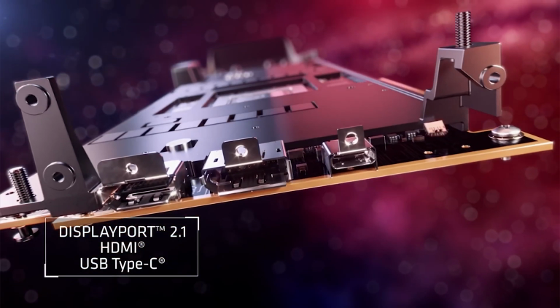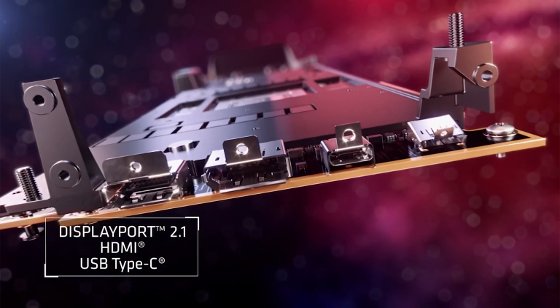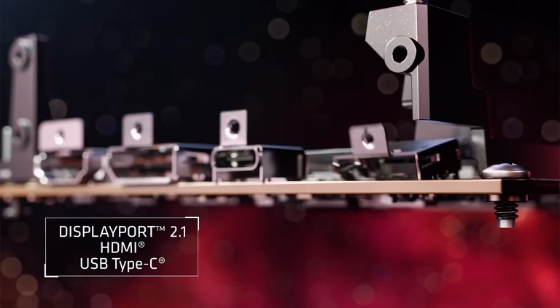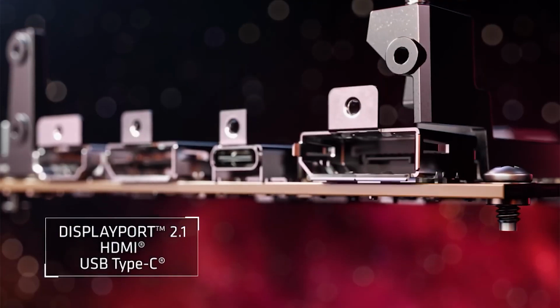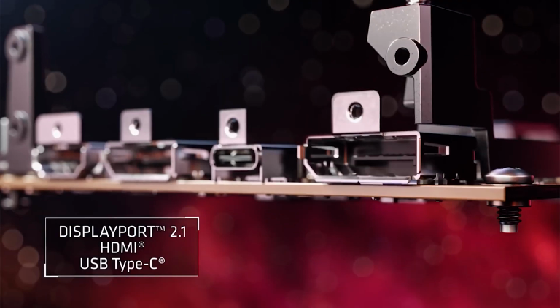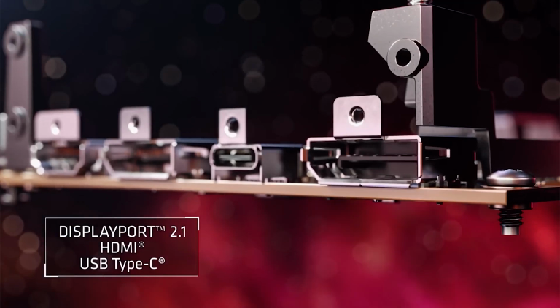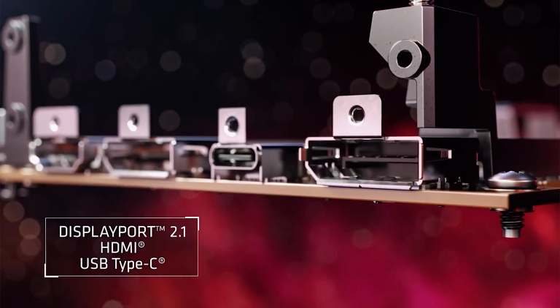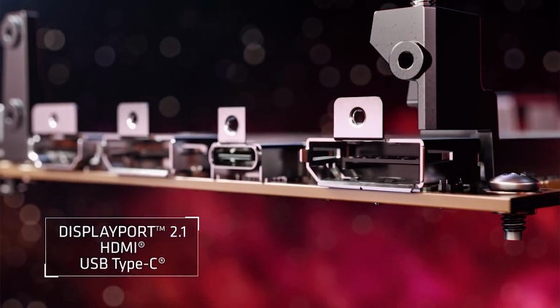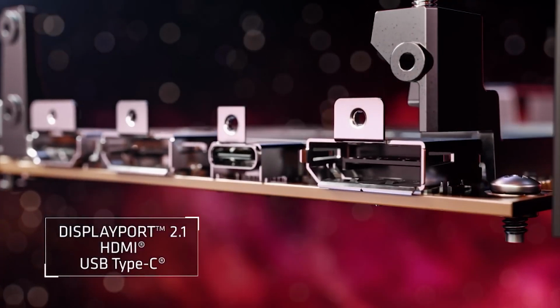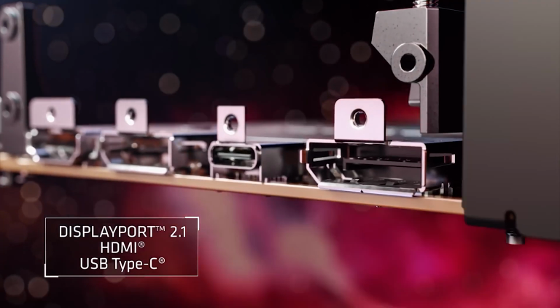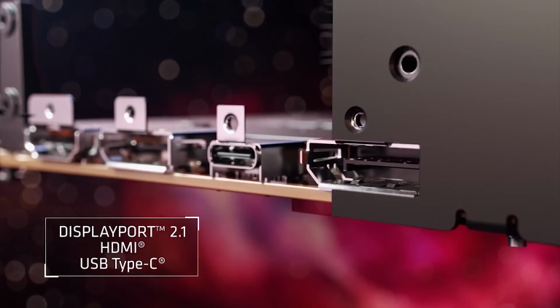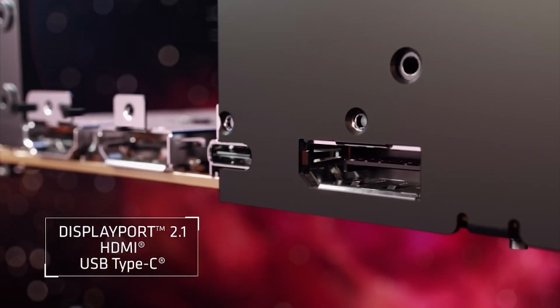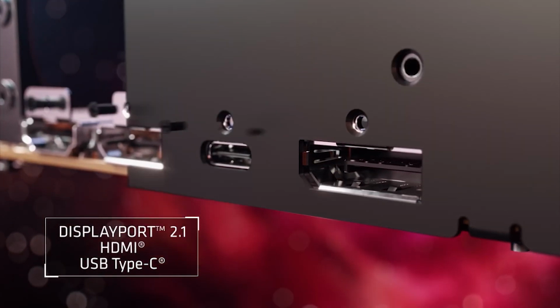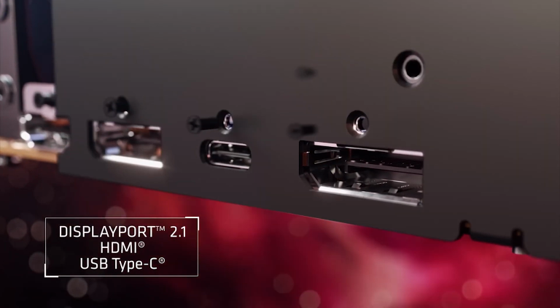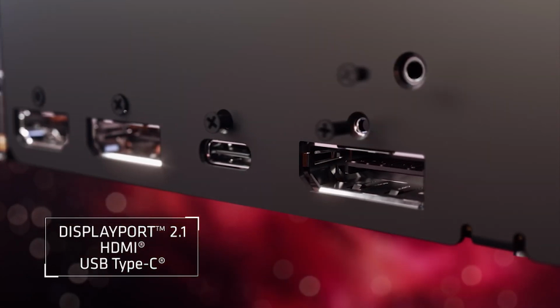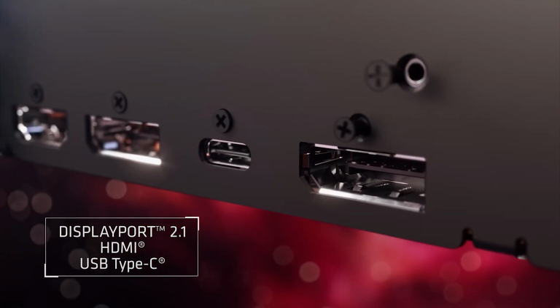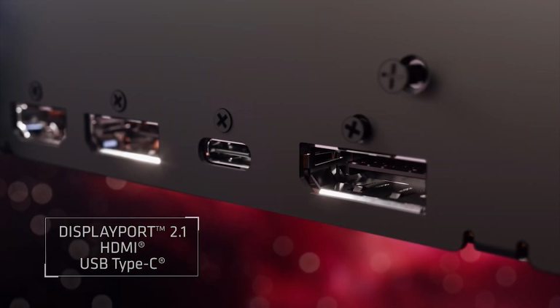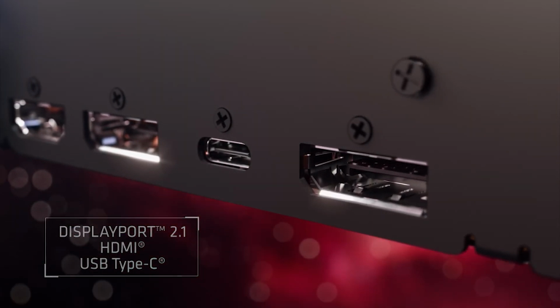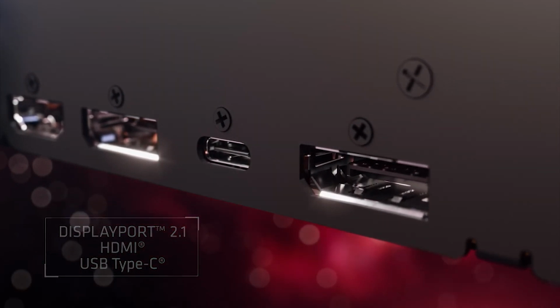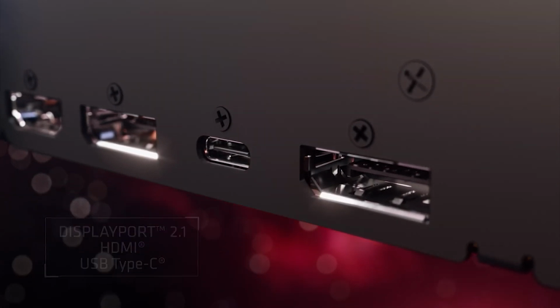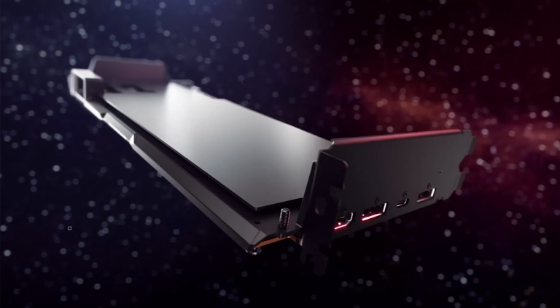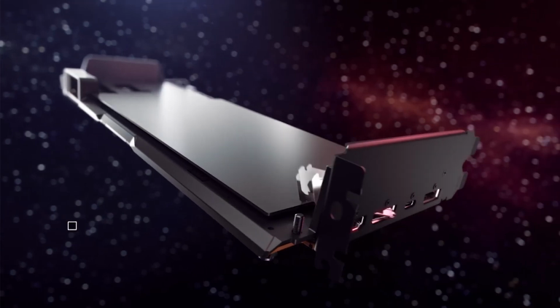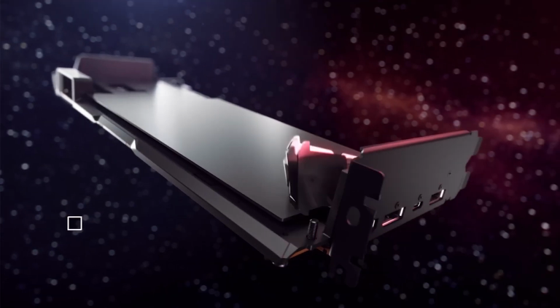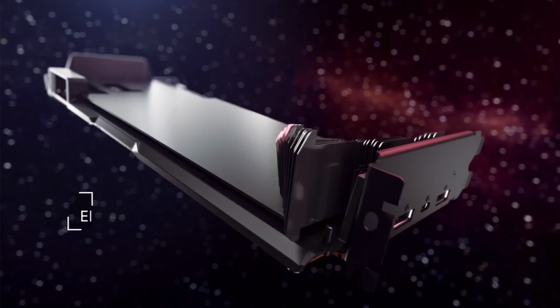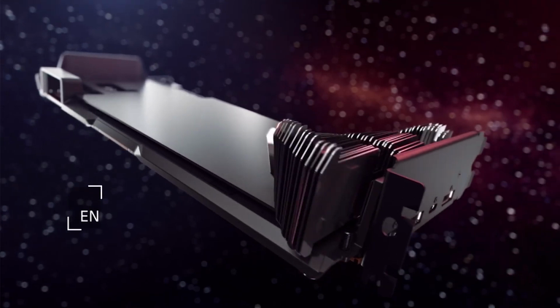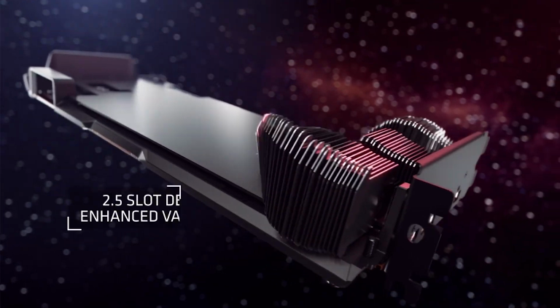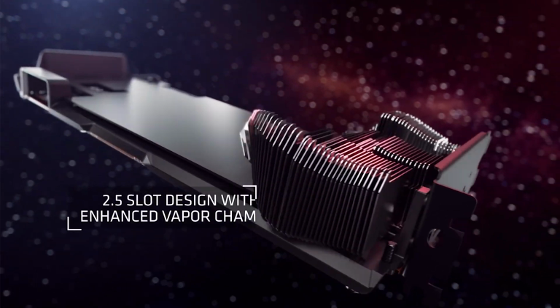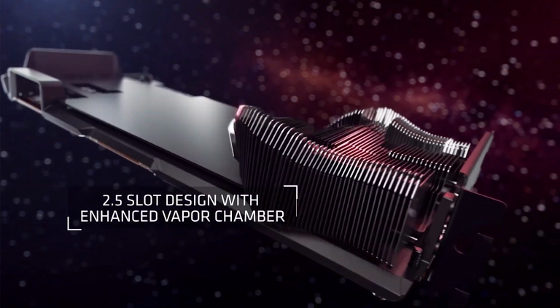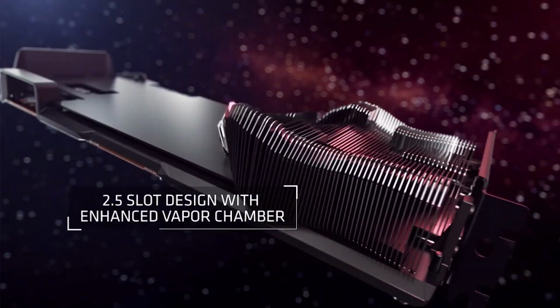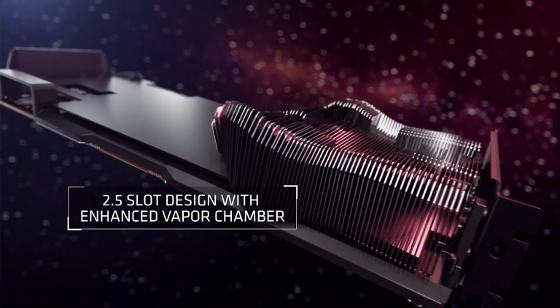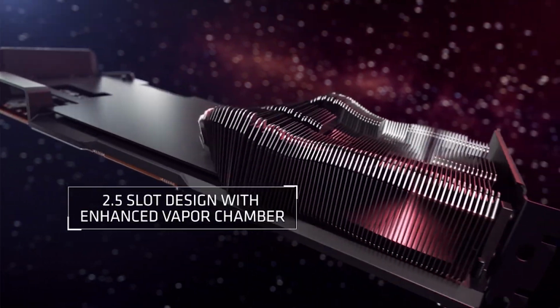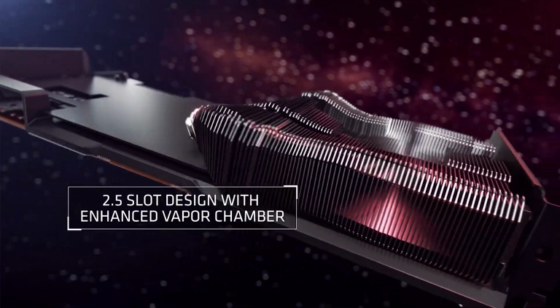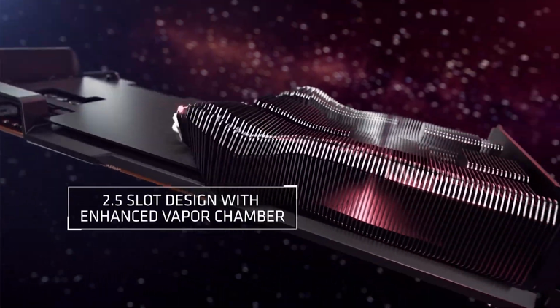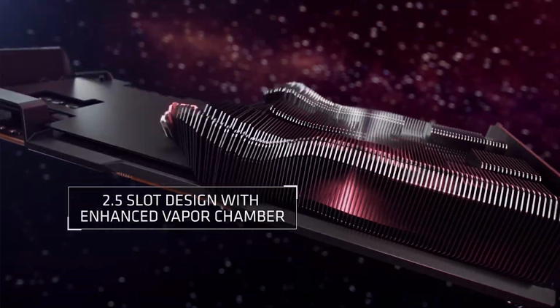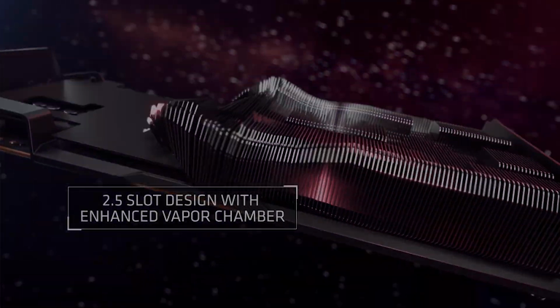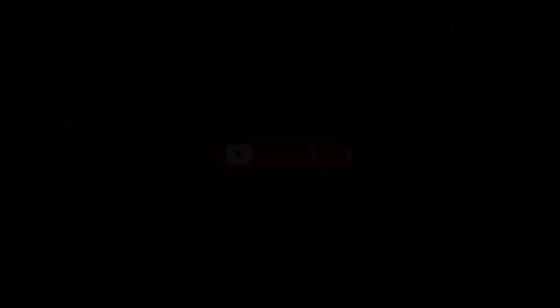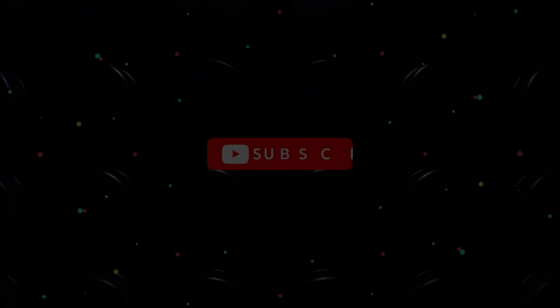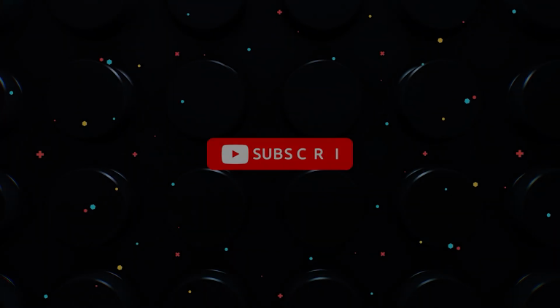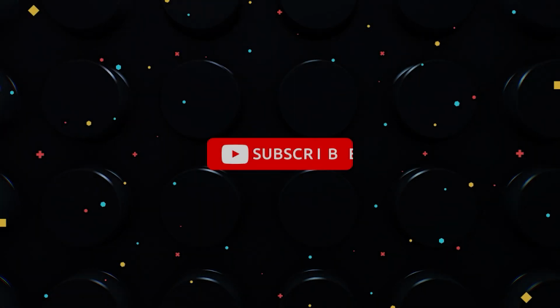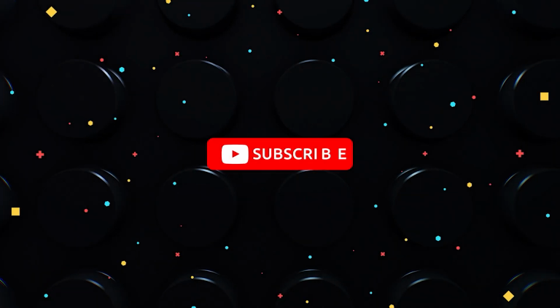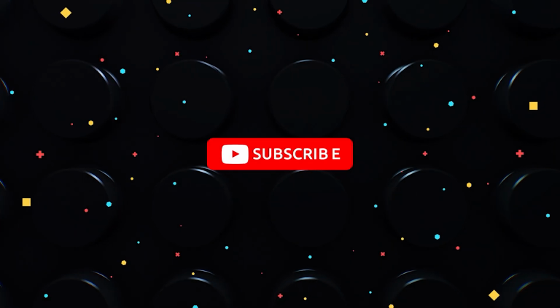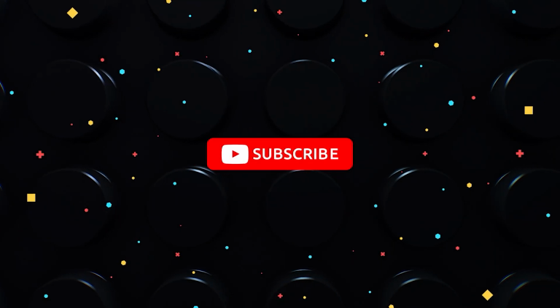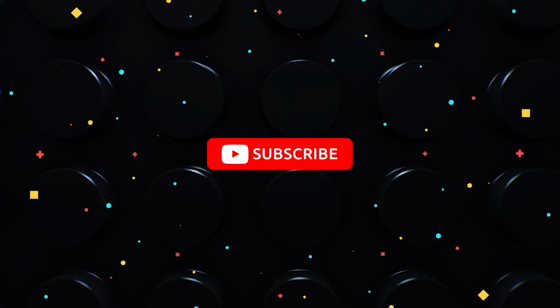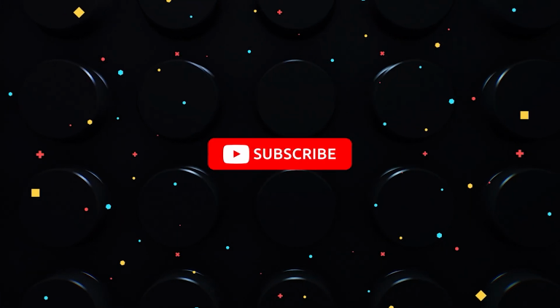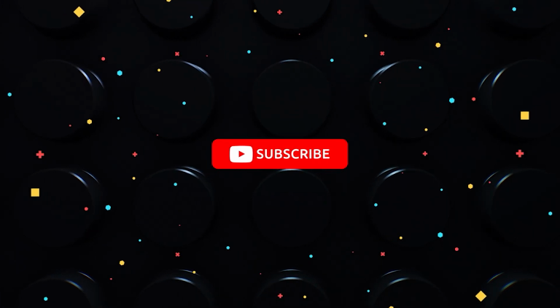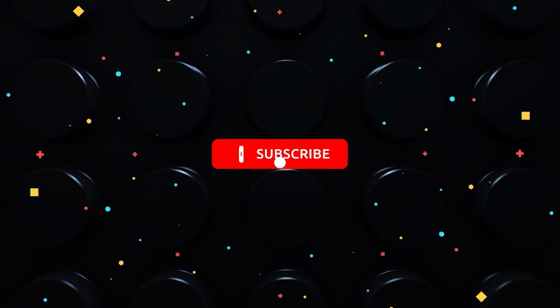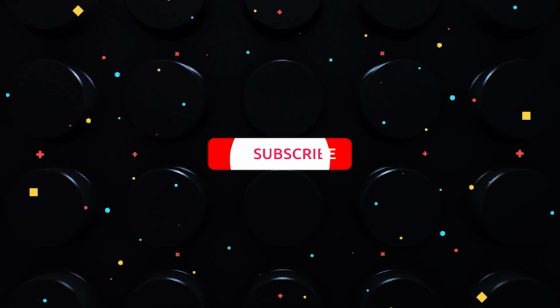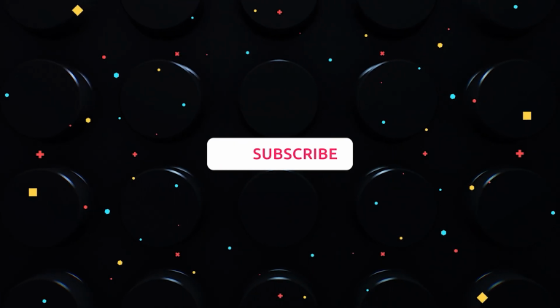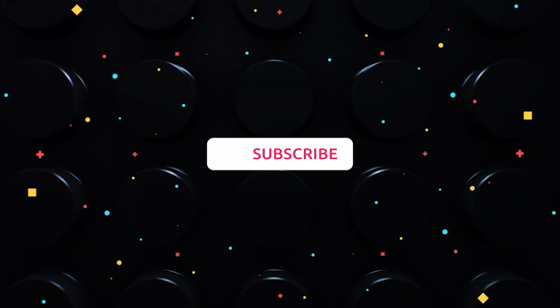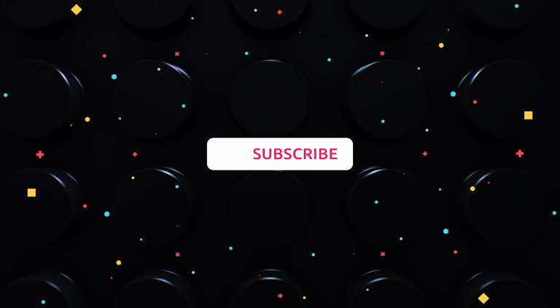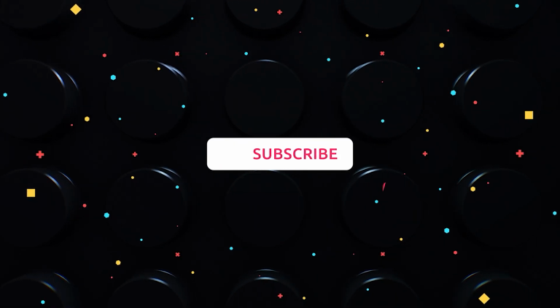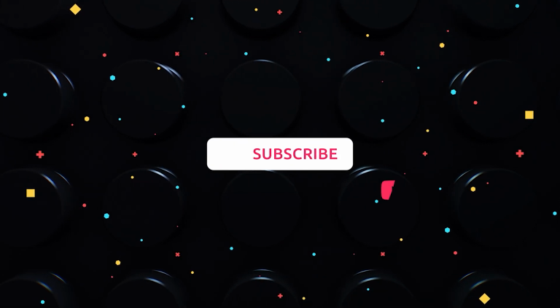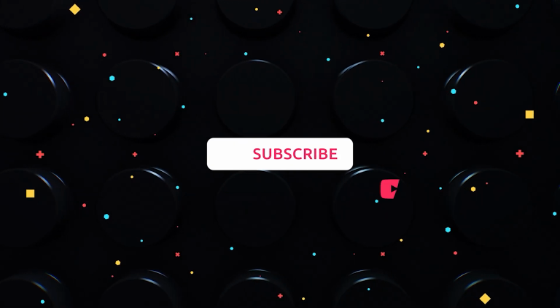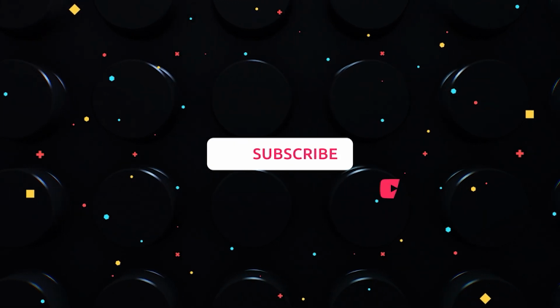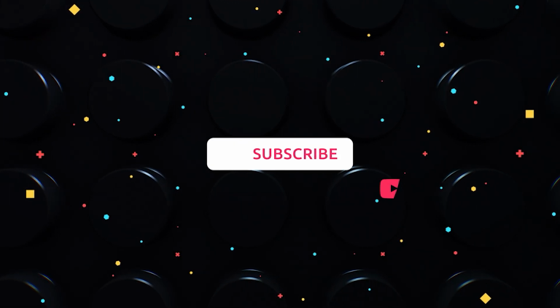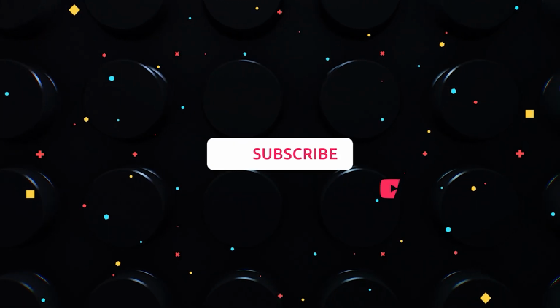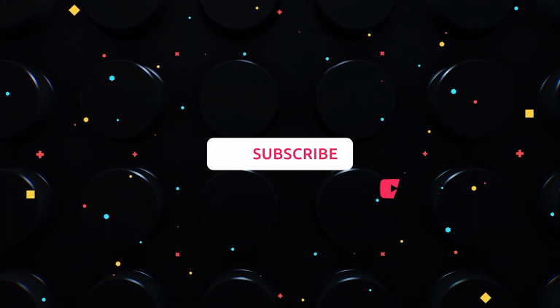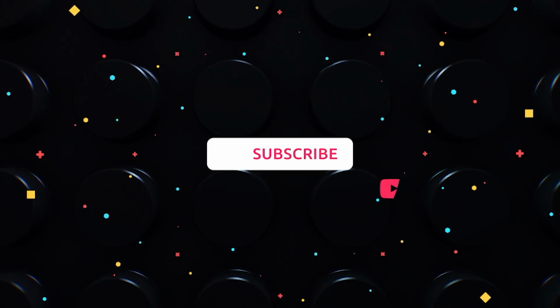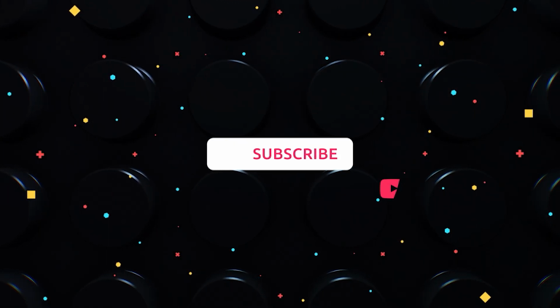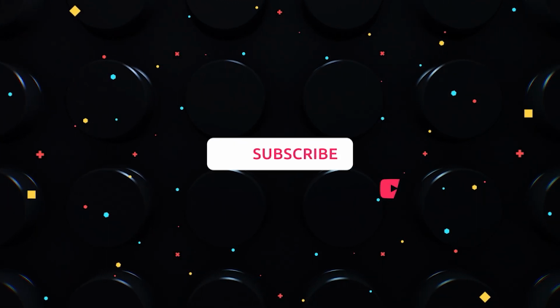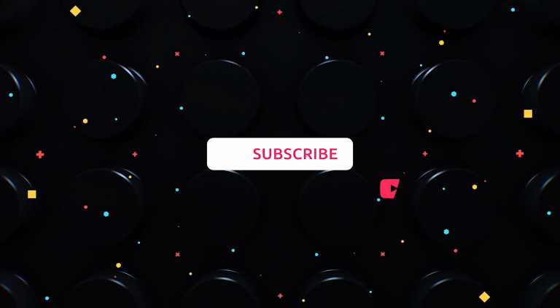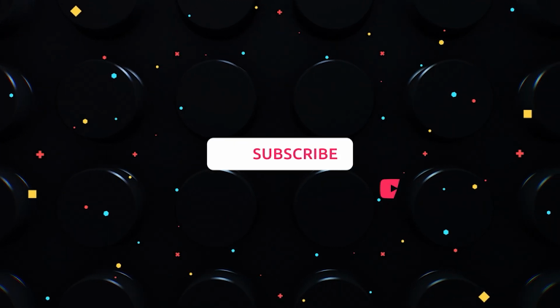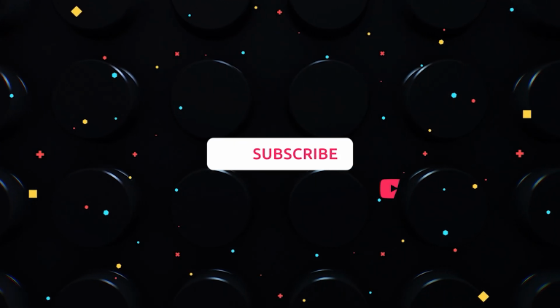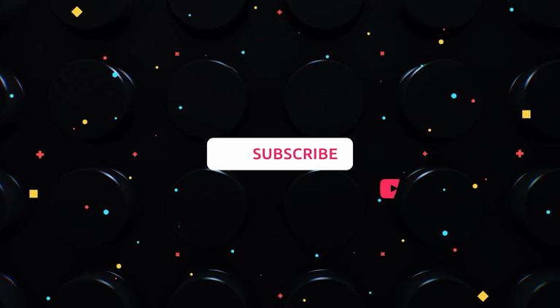Time will tell. Anyway guys, we will keep you updated, so subscribe to the channel. Thanks for watching, see you in the next one — good luck to all!